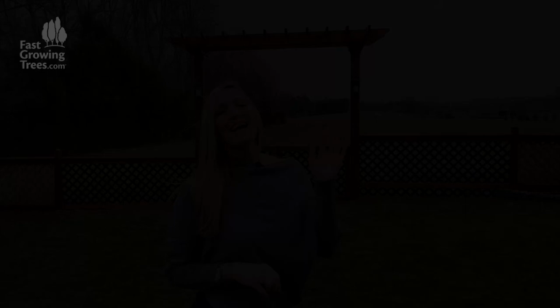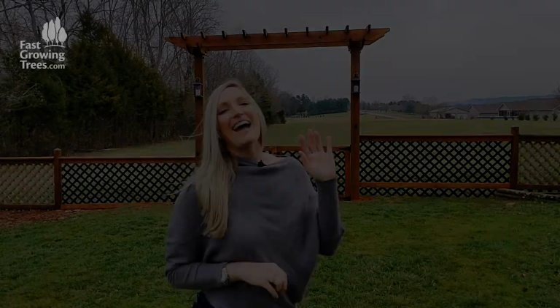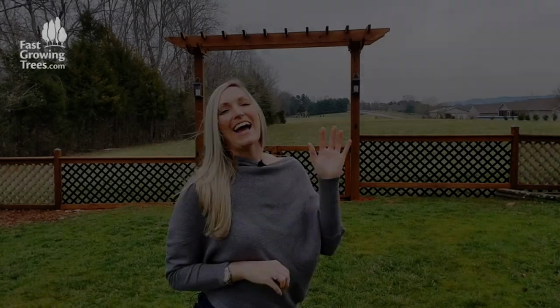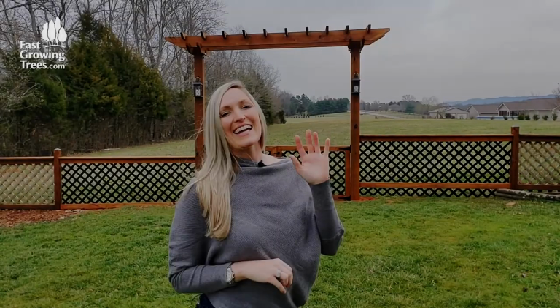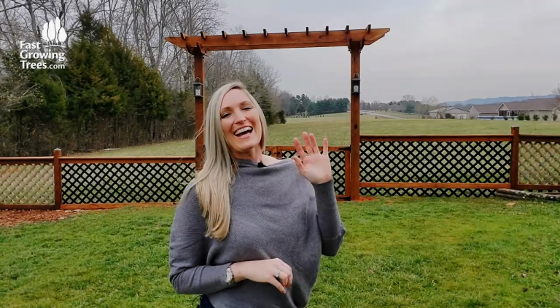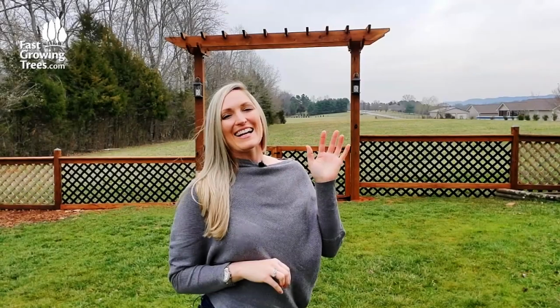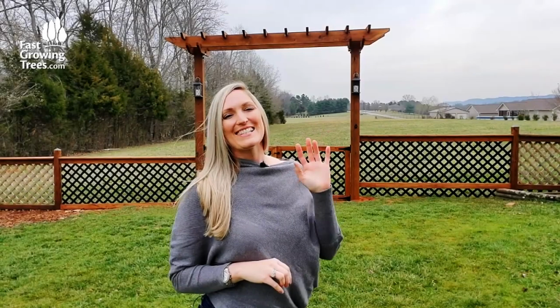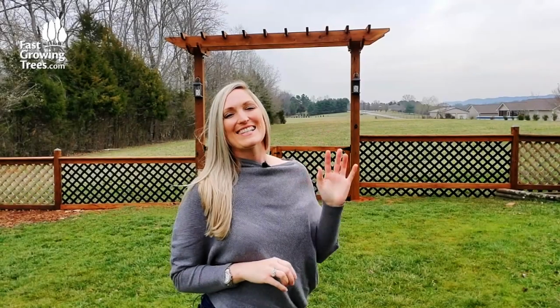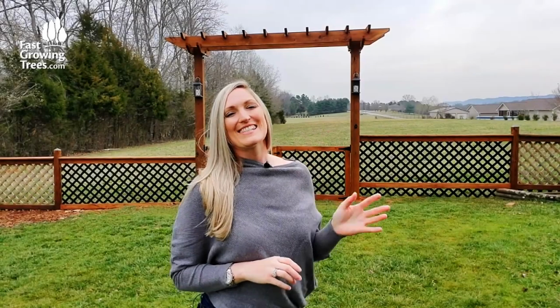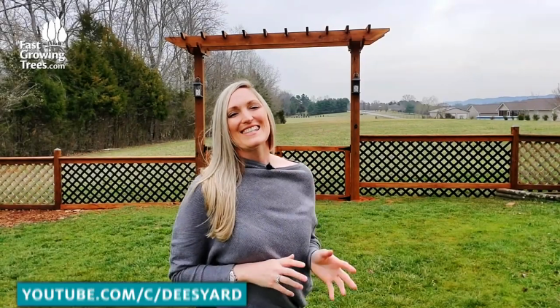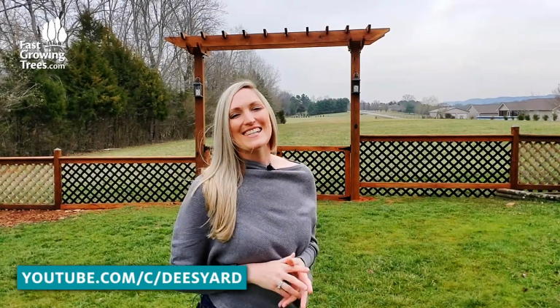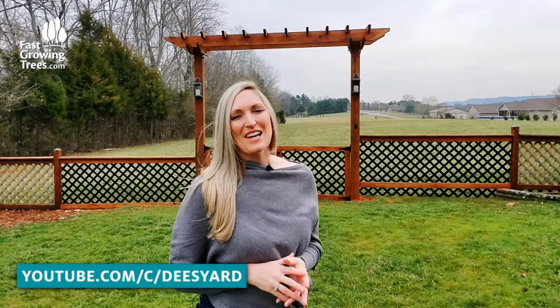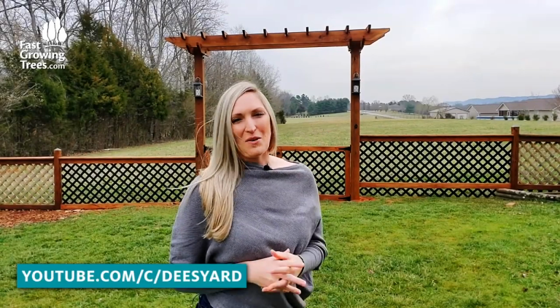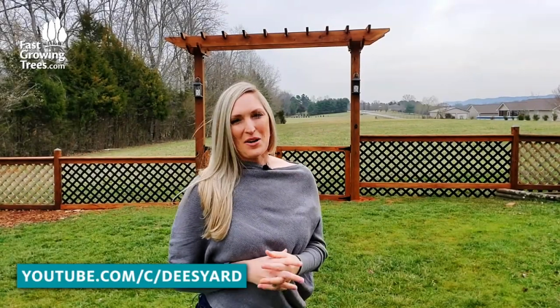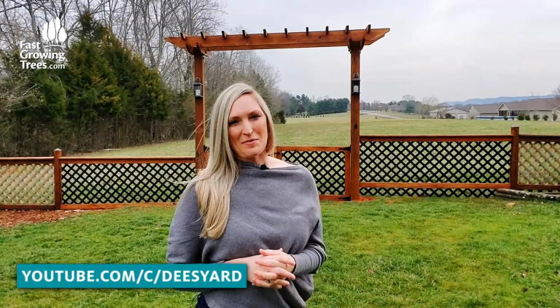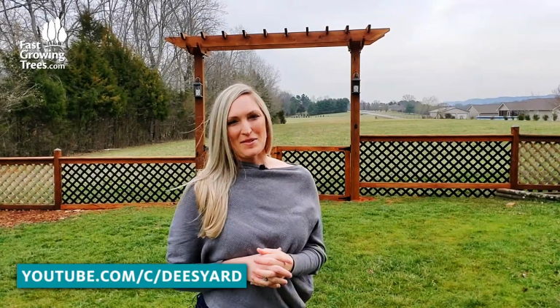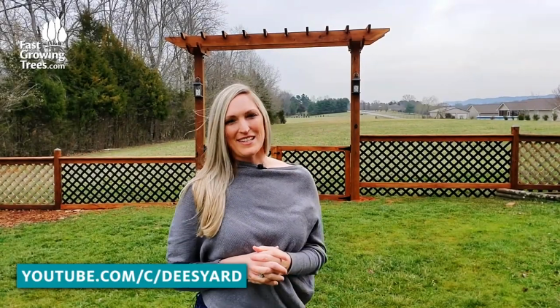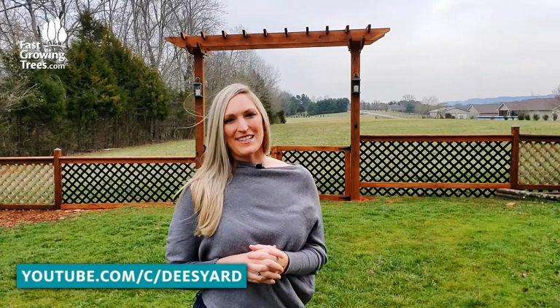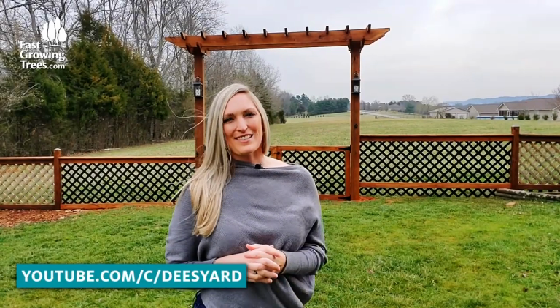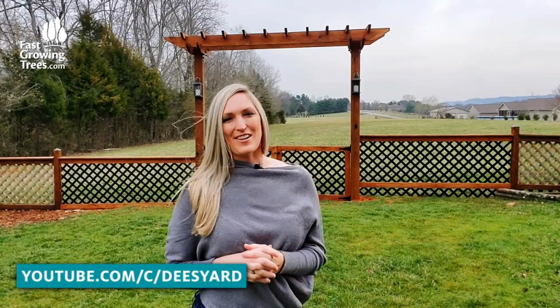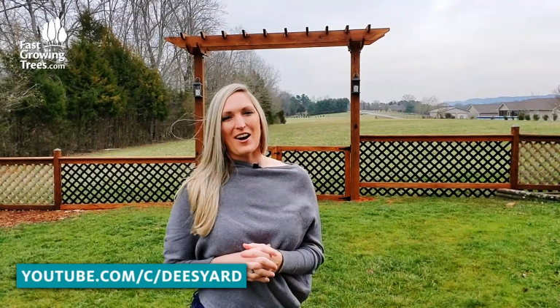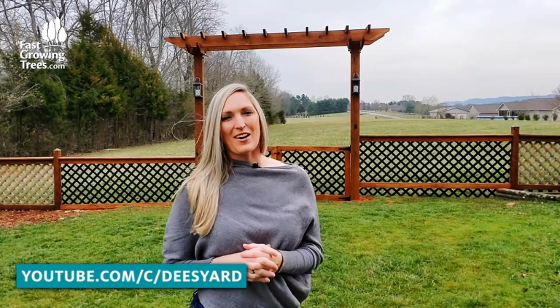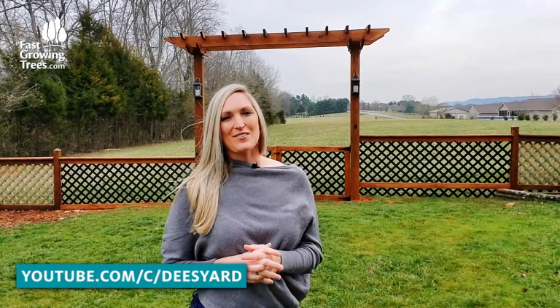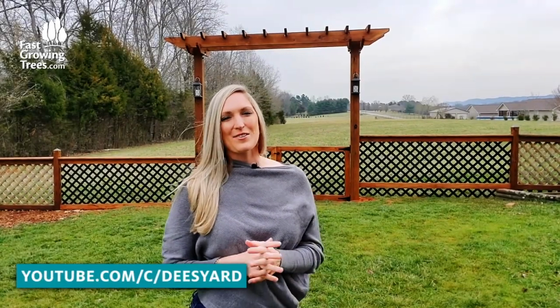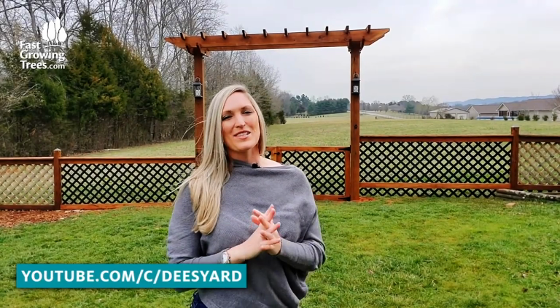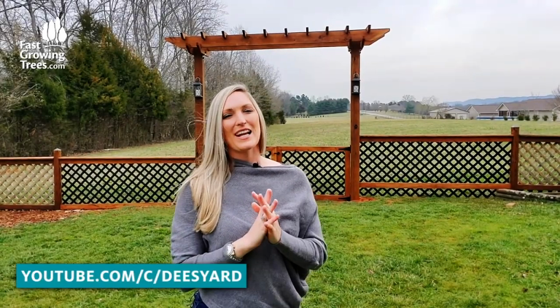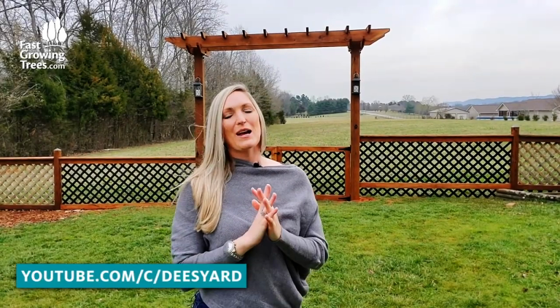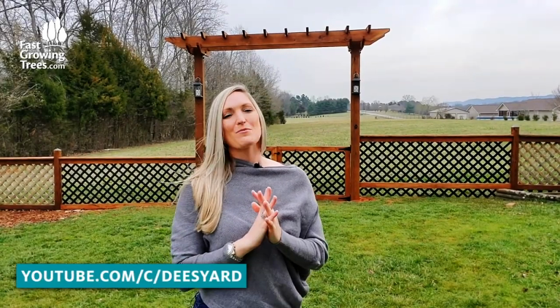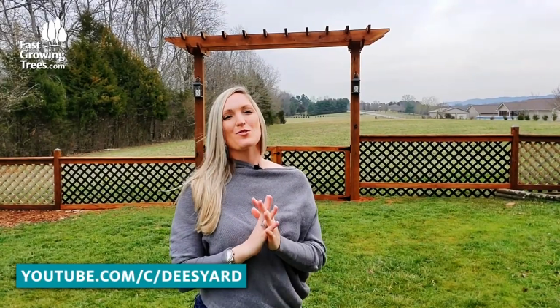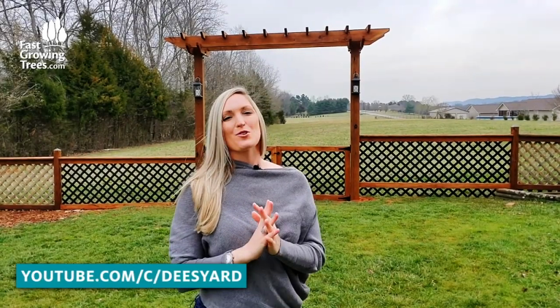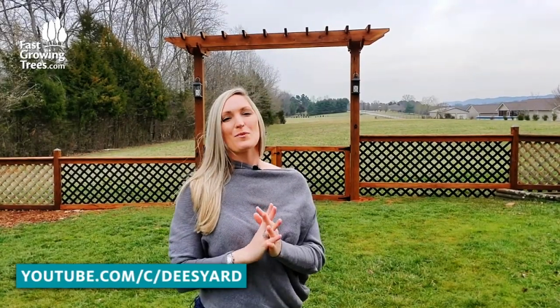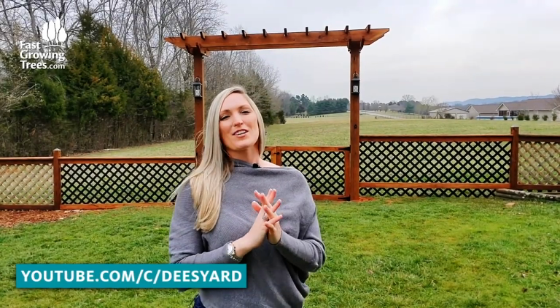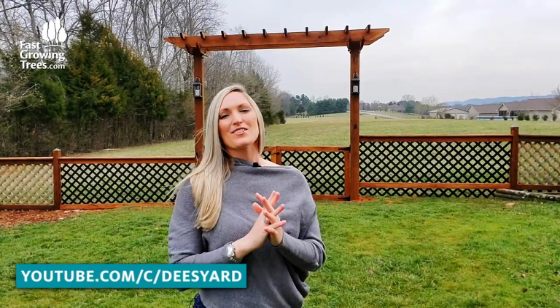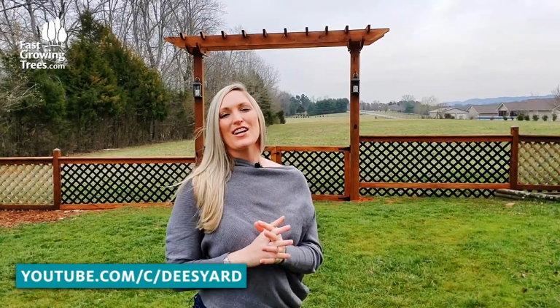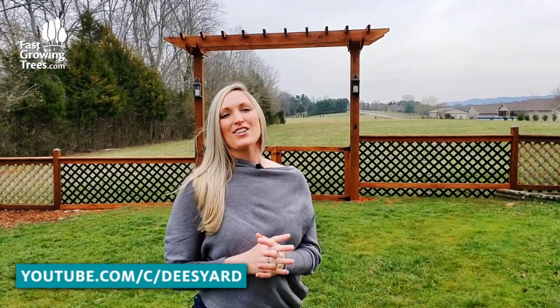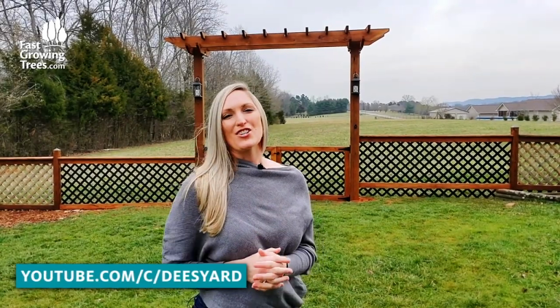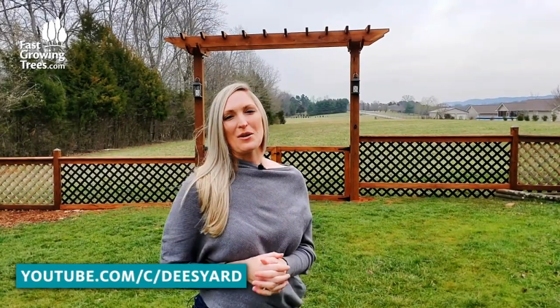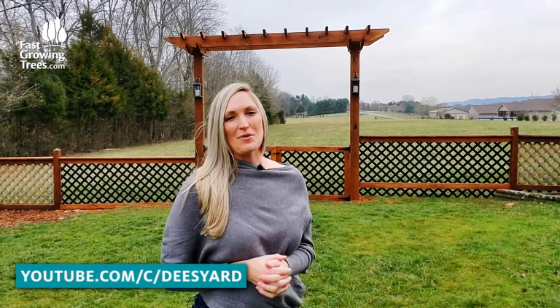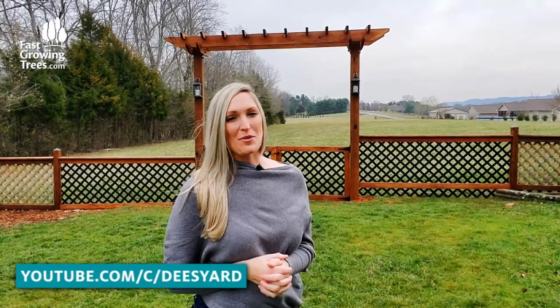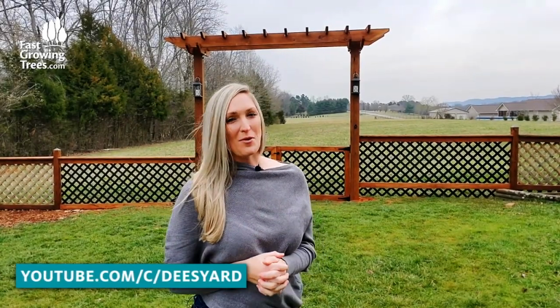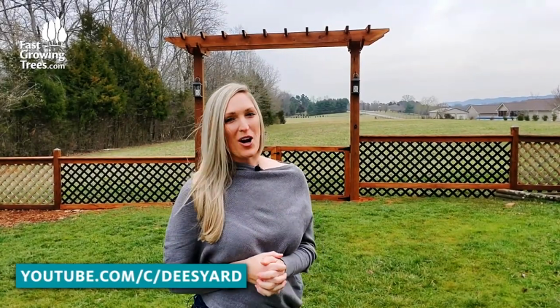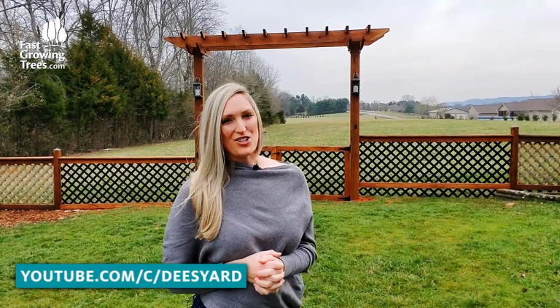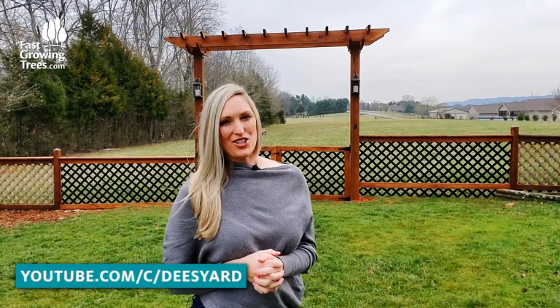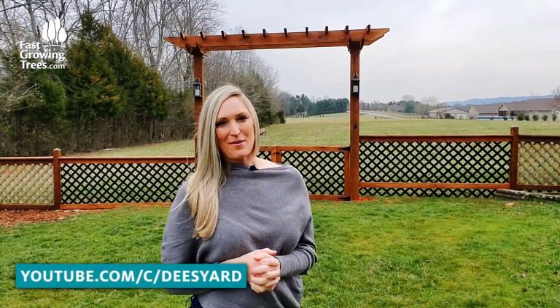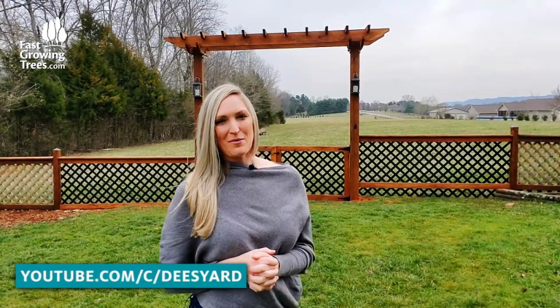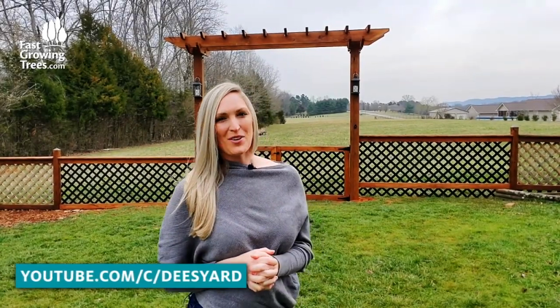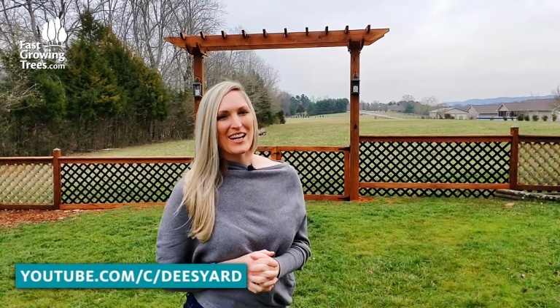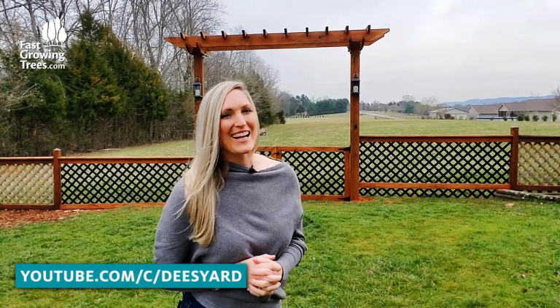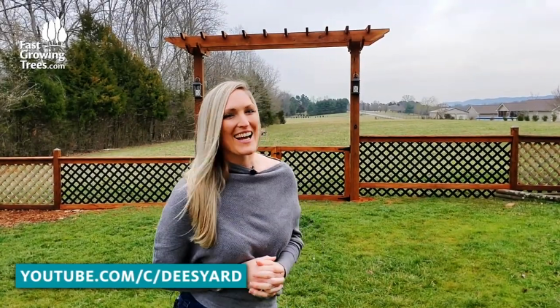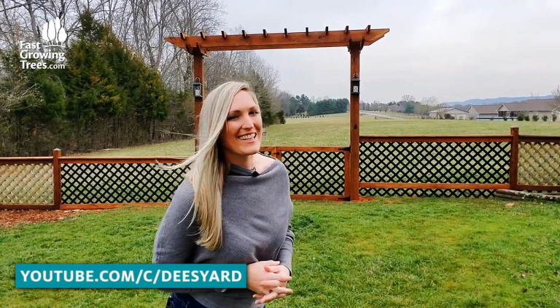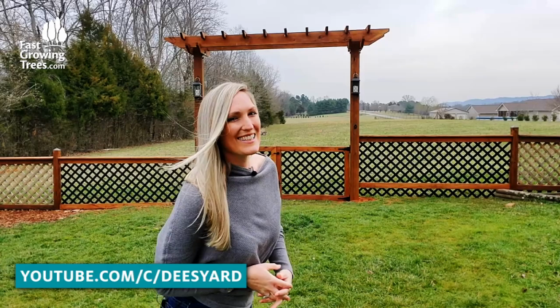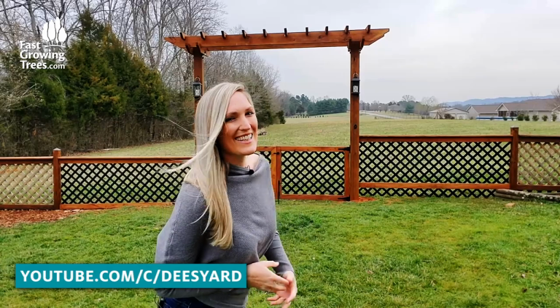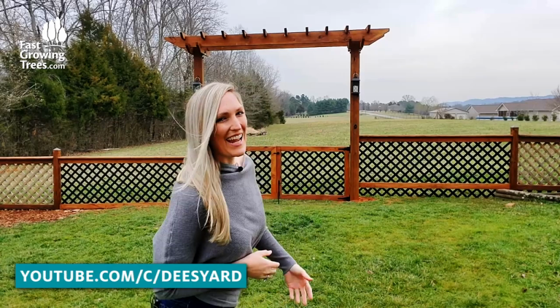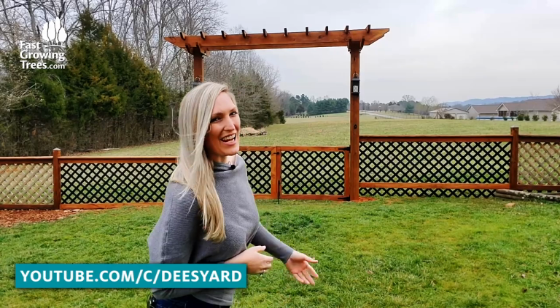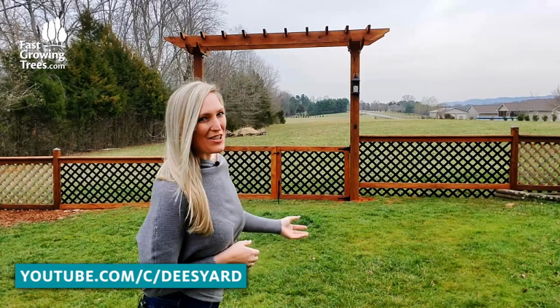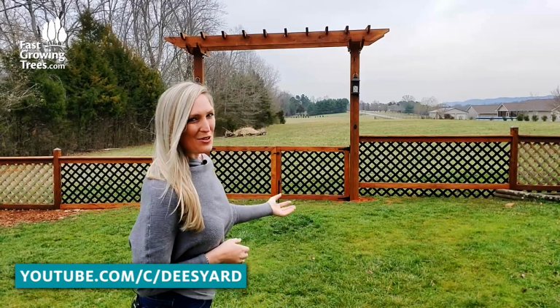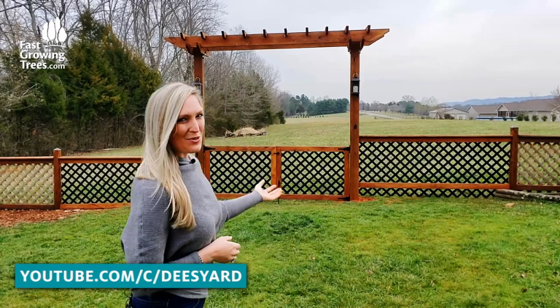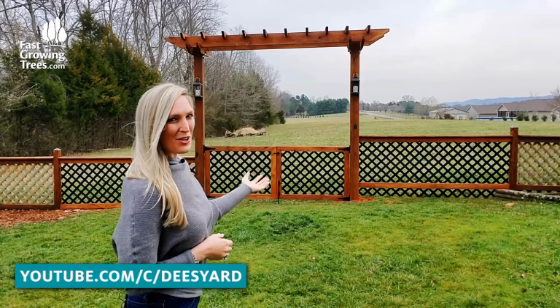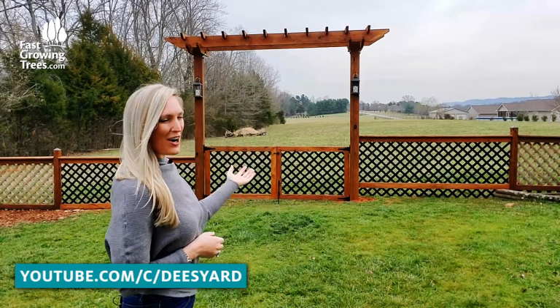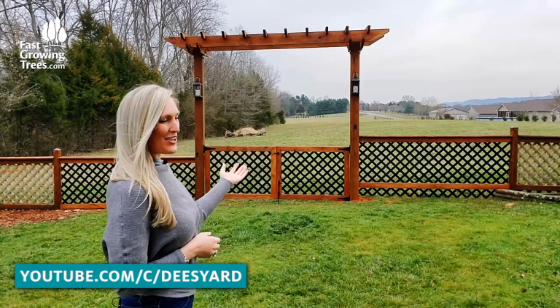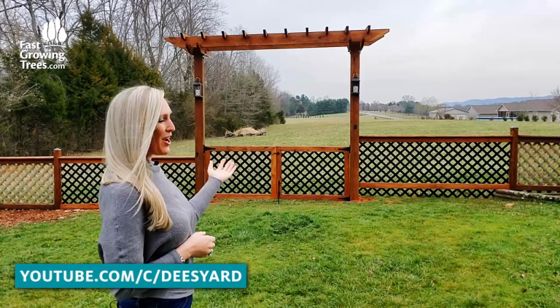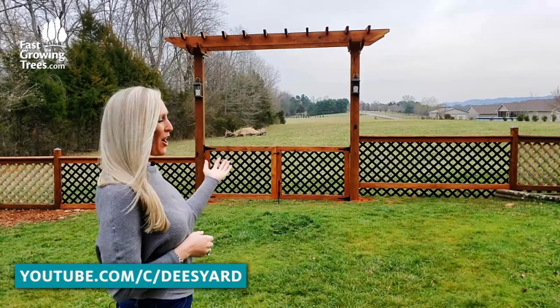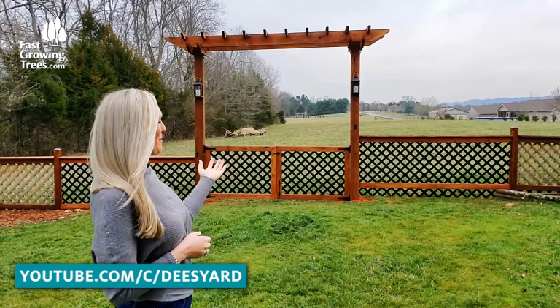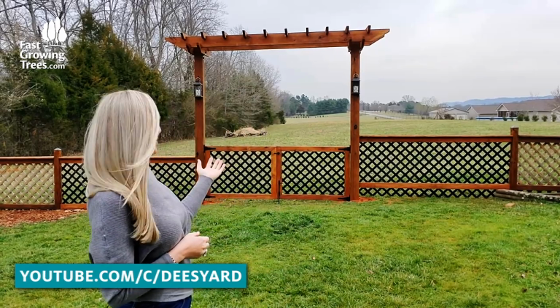Hi guys, it's Dee and welcome to Dee's Yard. Today I'm super excited to share with you the project I've been working on: a new garden arbor.